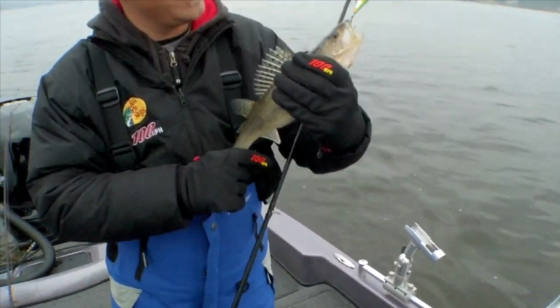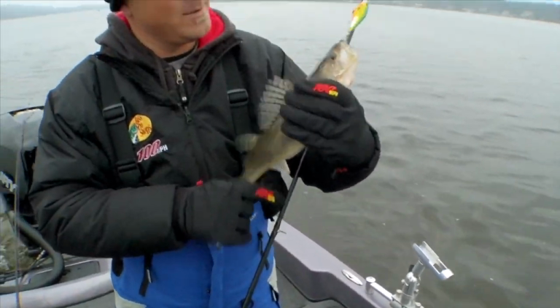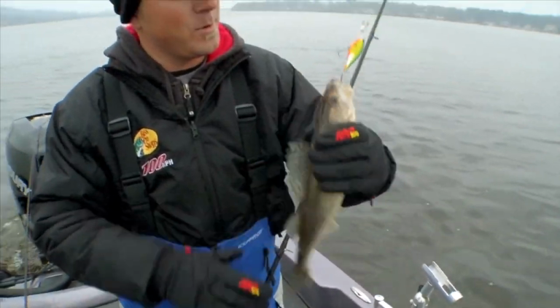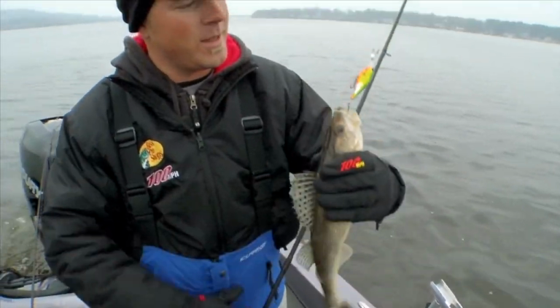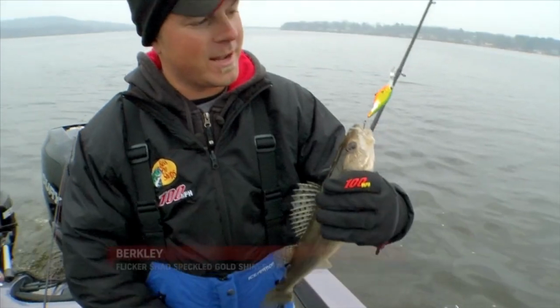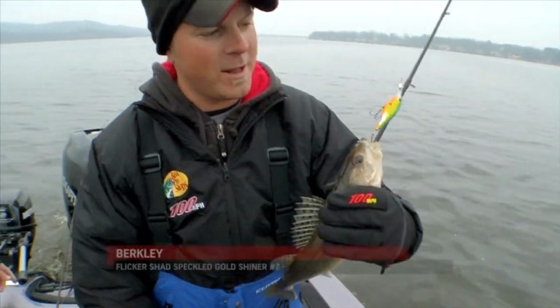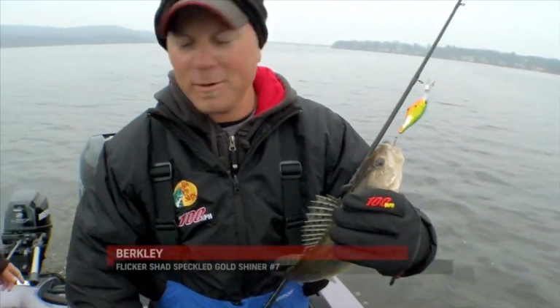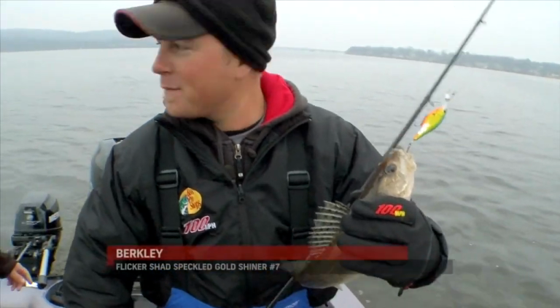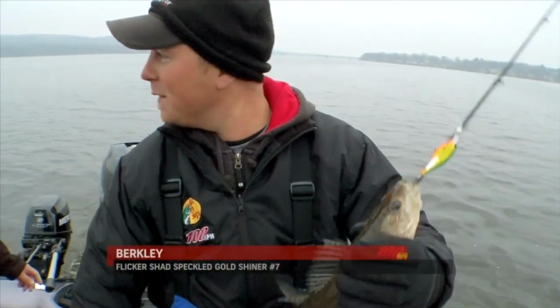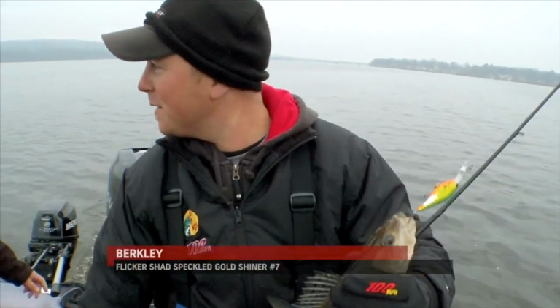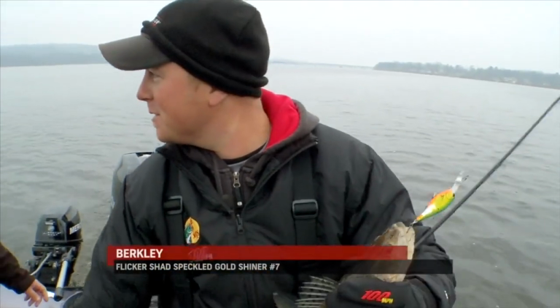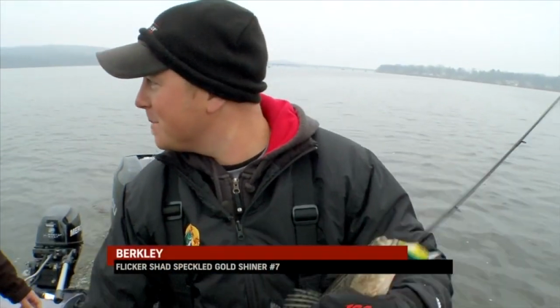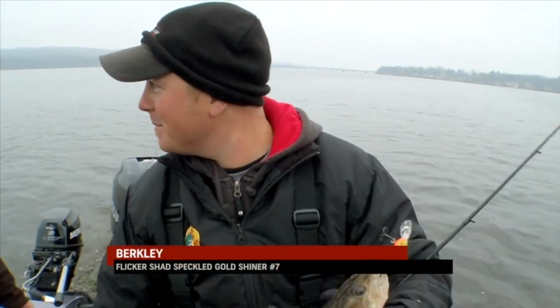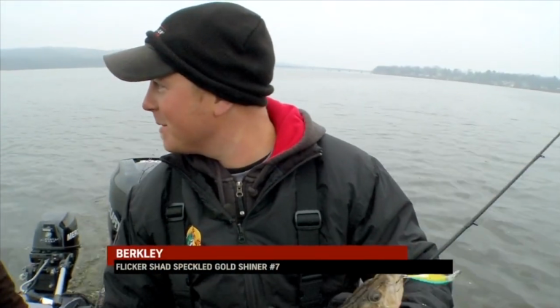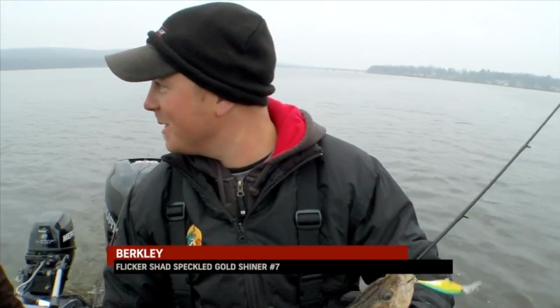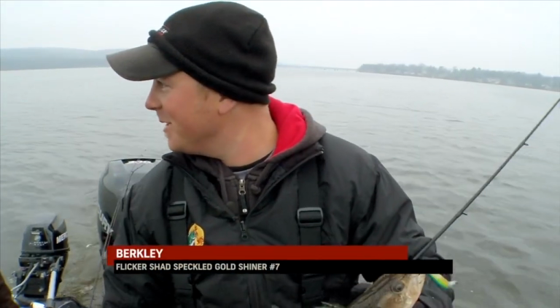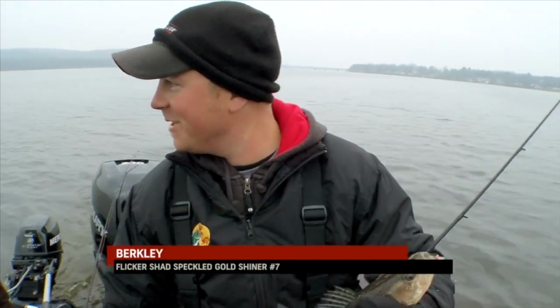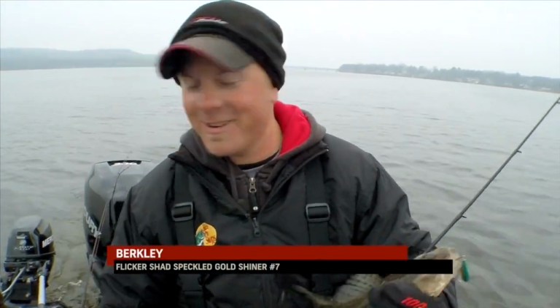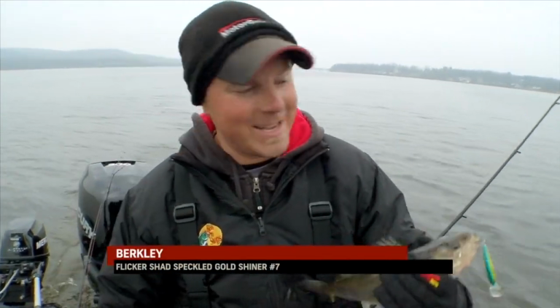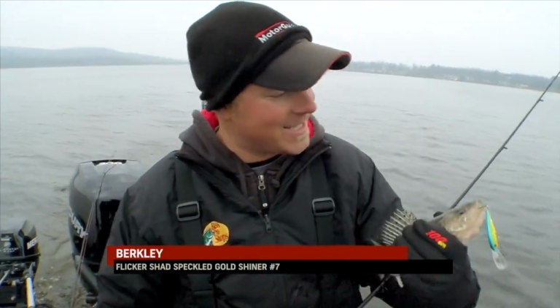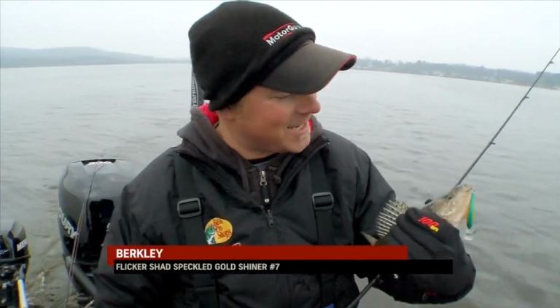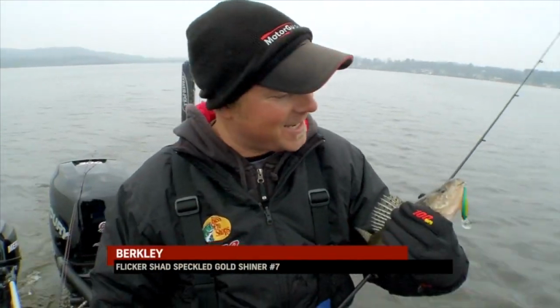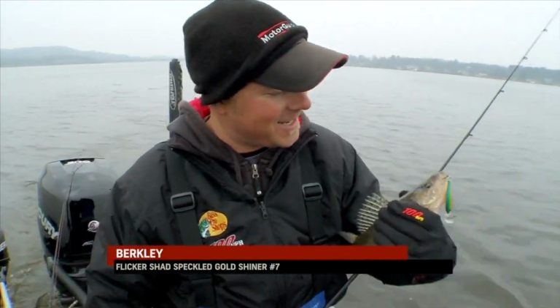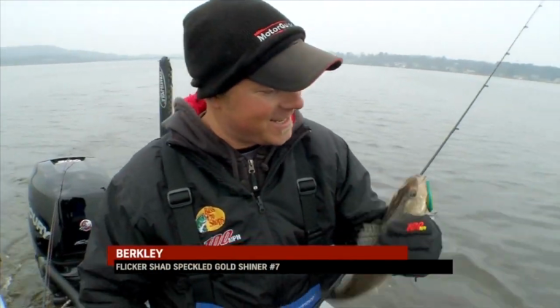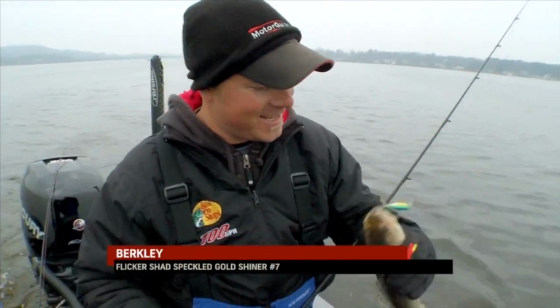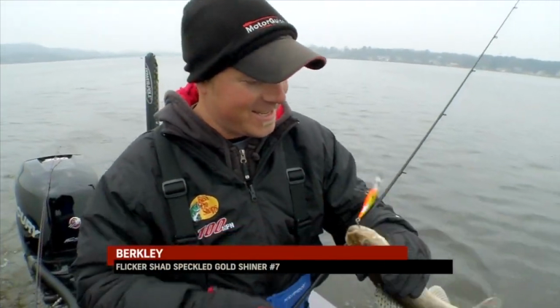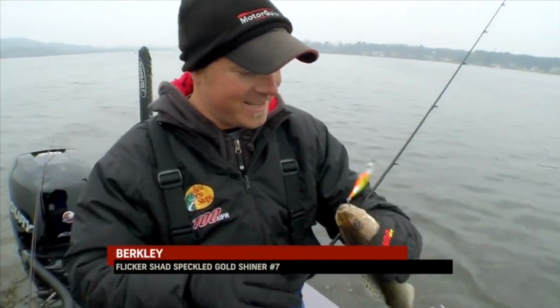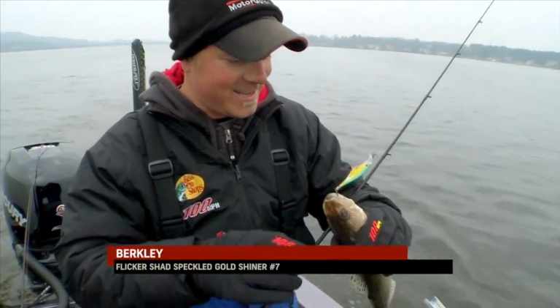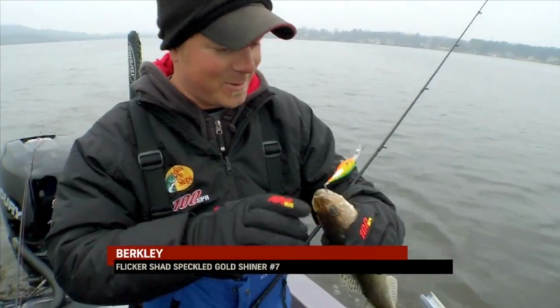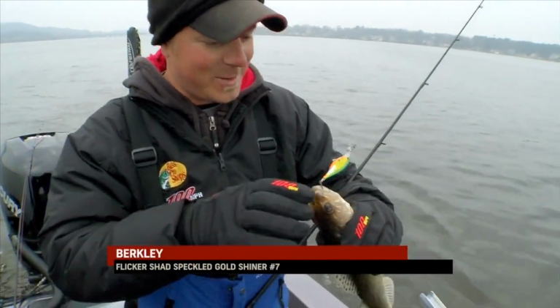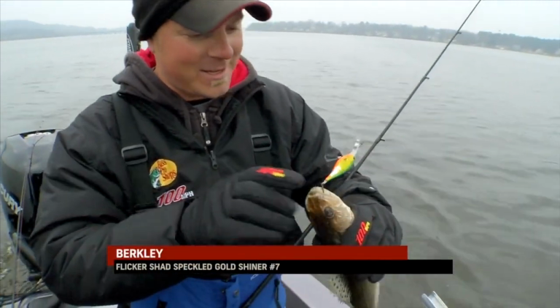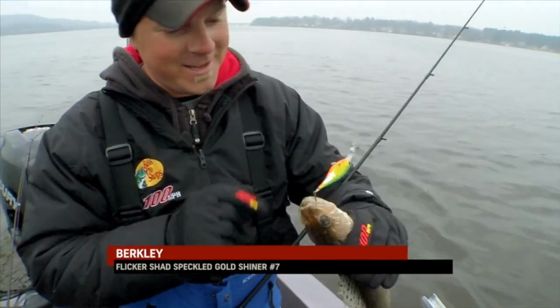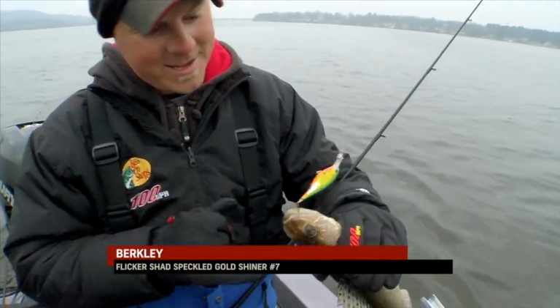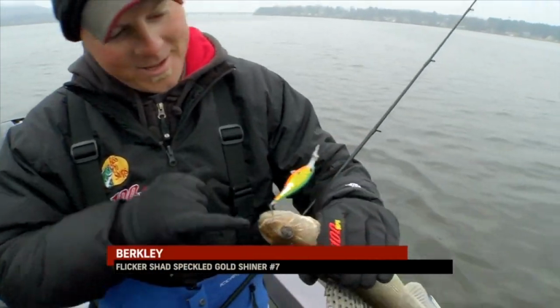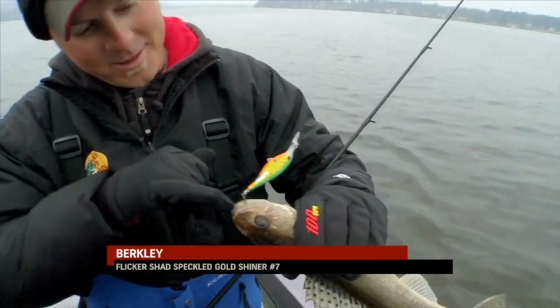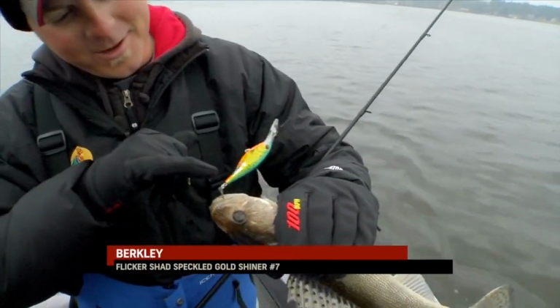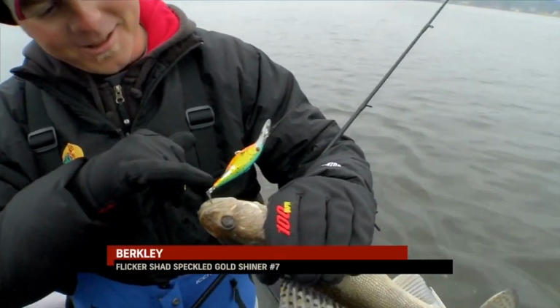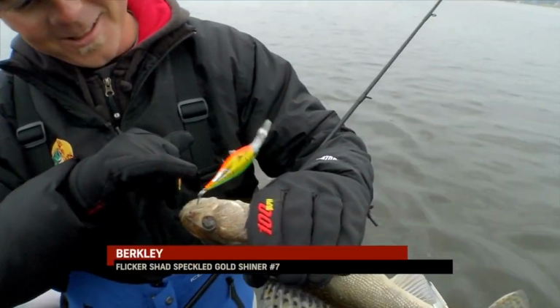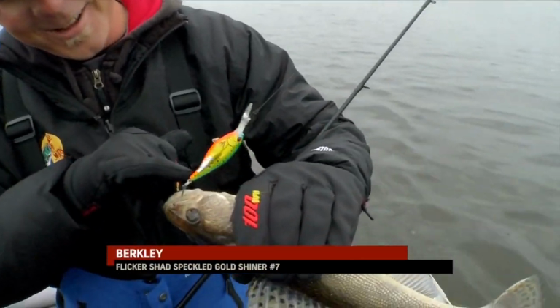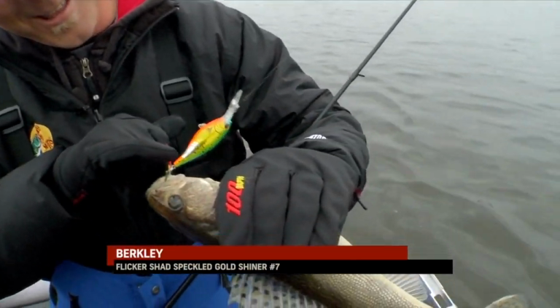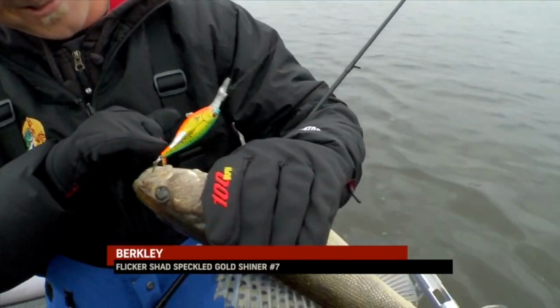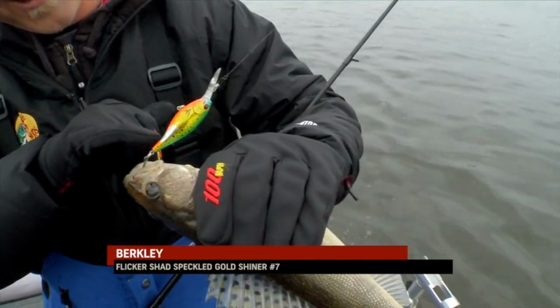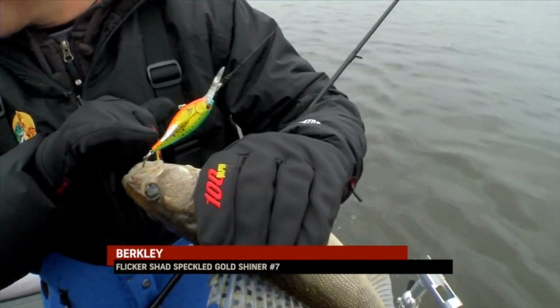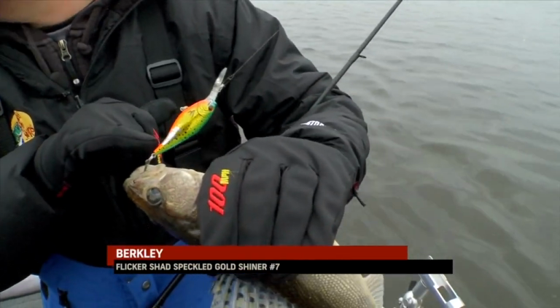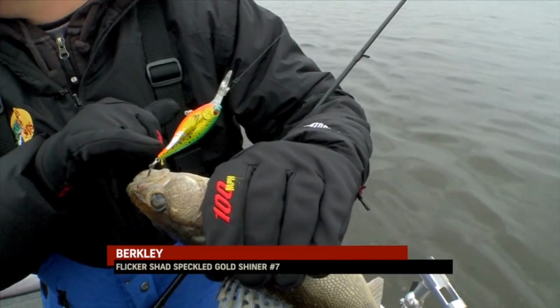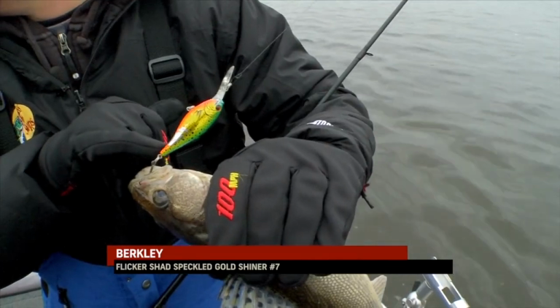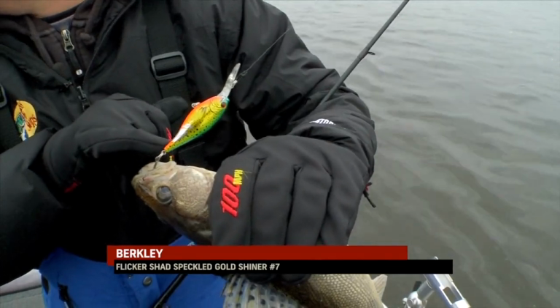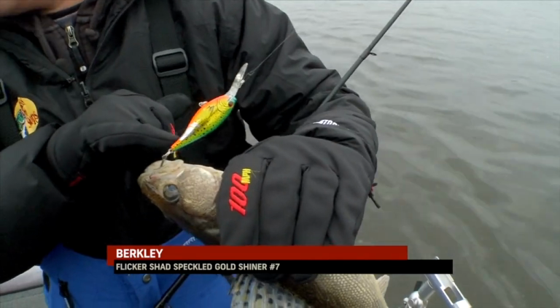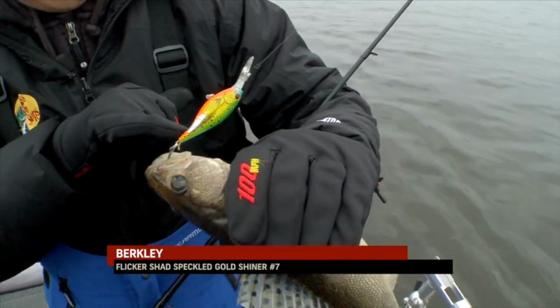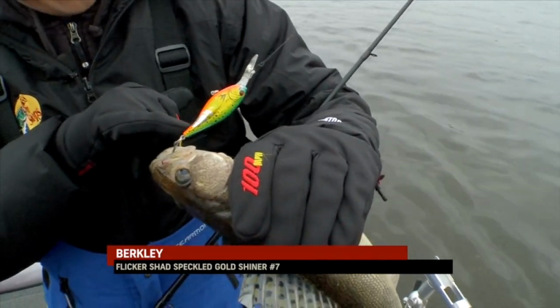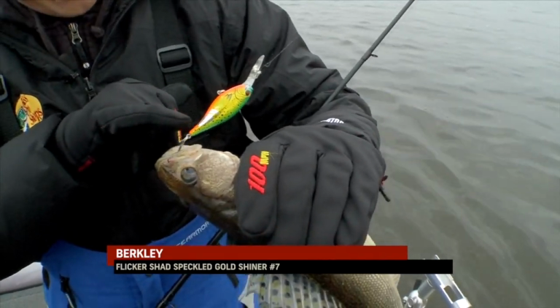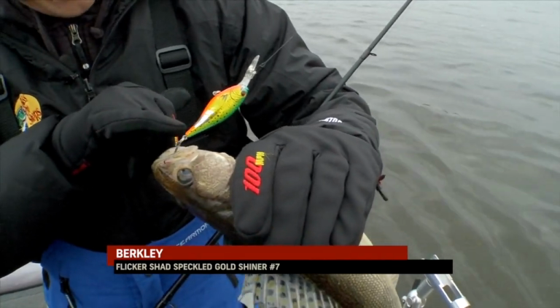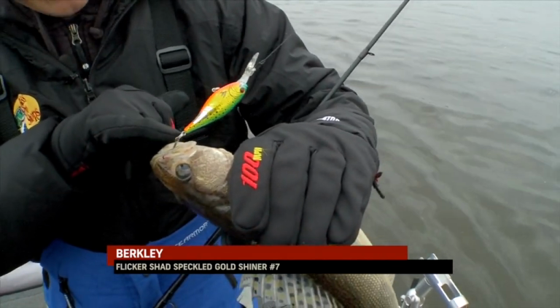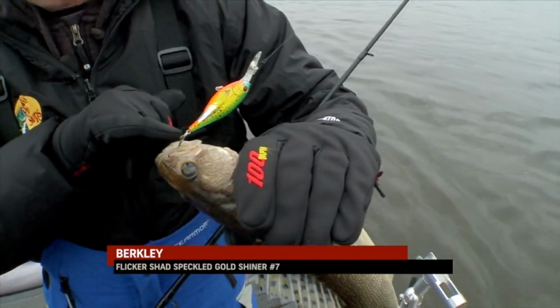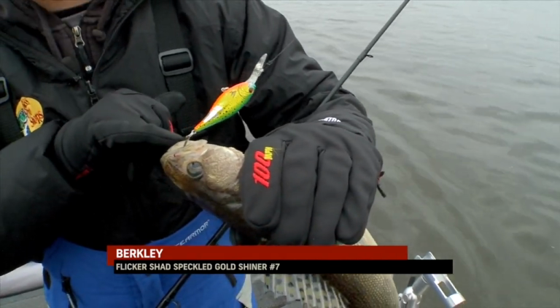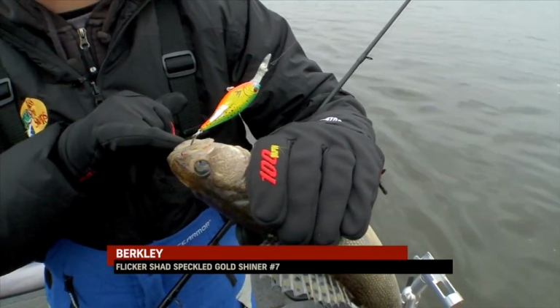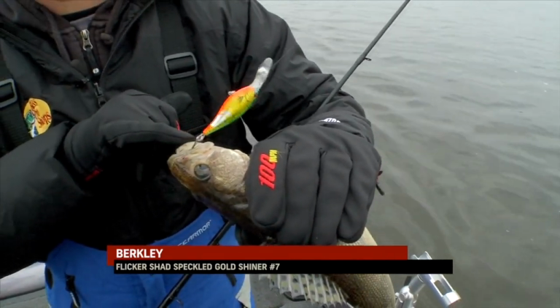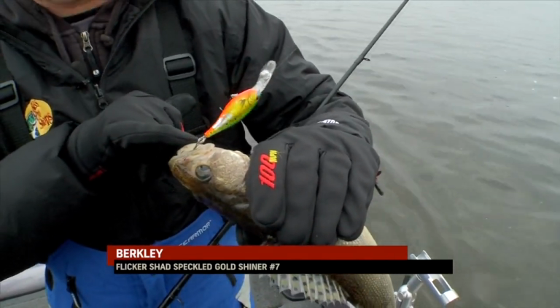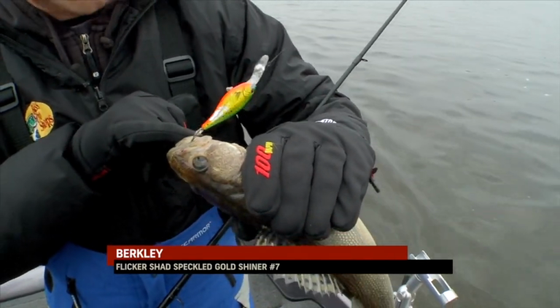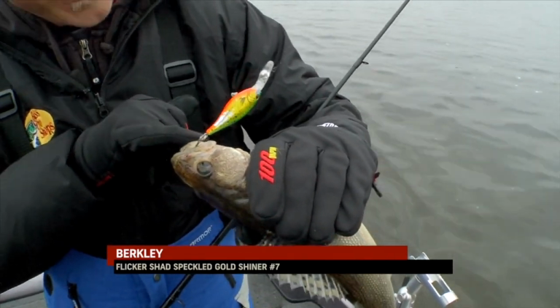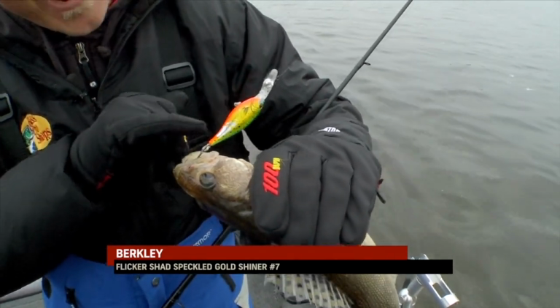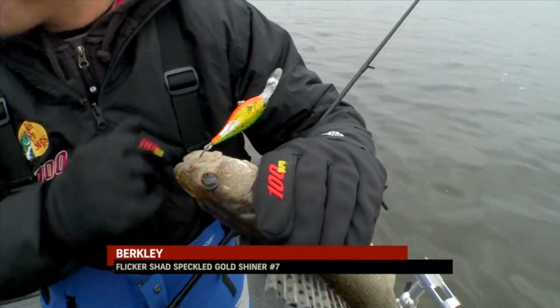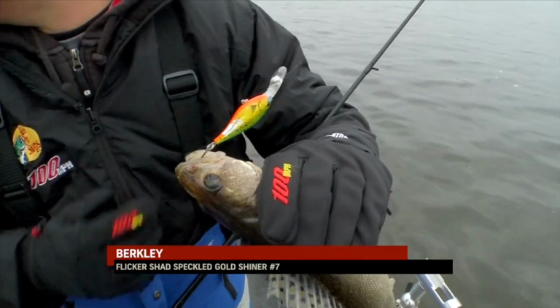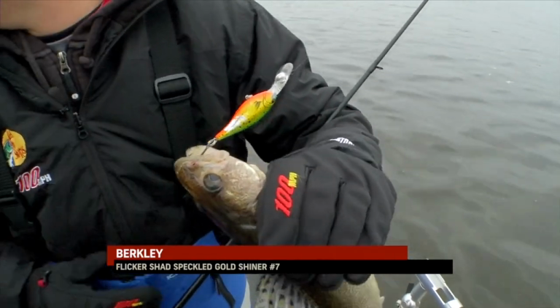Boy, that colored flicker's been pretty good, hasn't it? Look at the paint — you think that thing's caught a few?